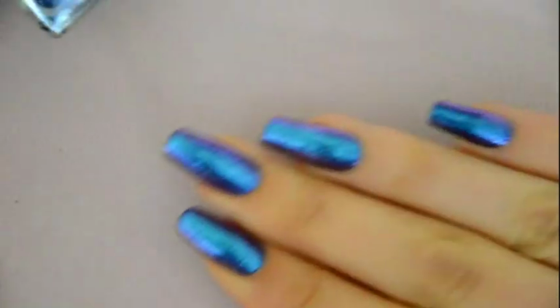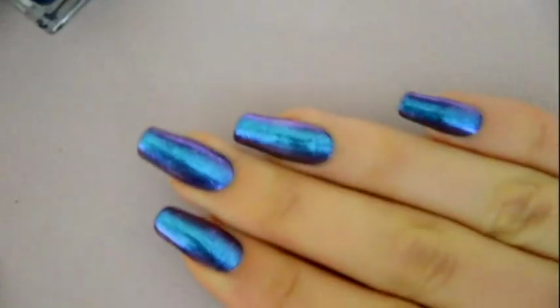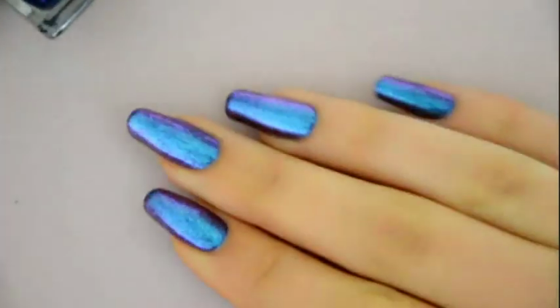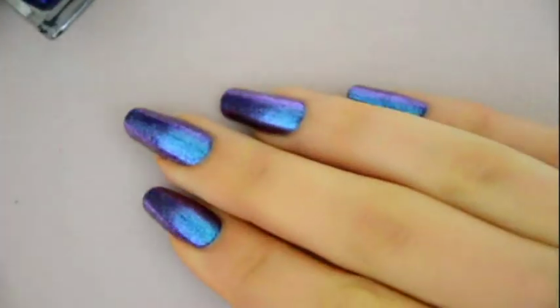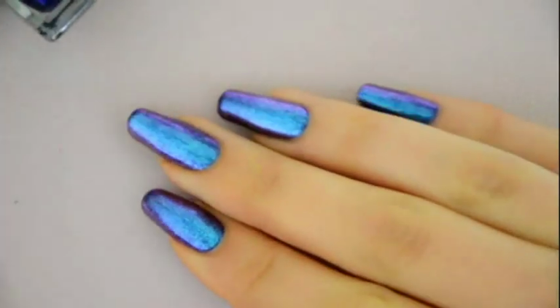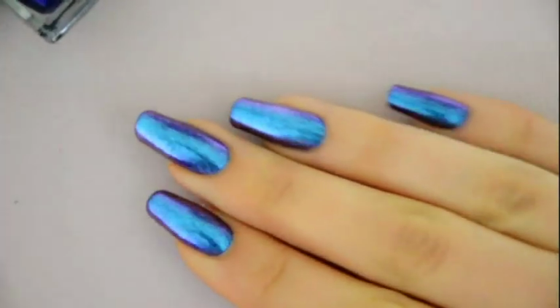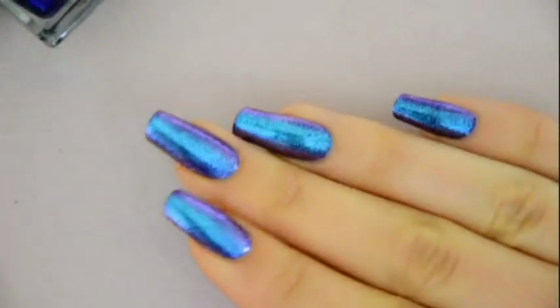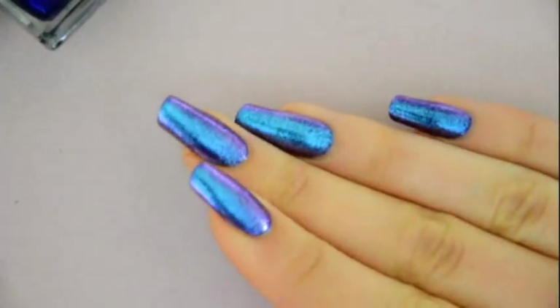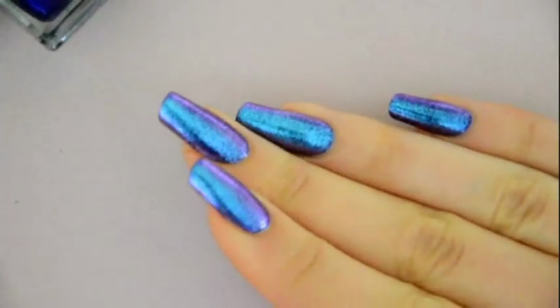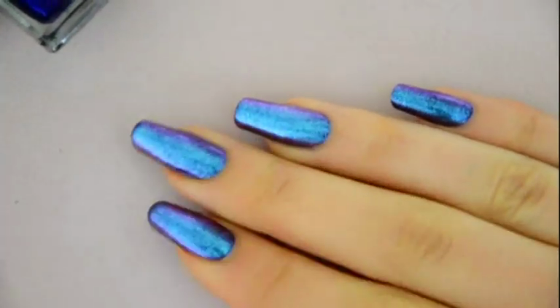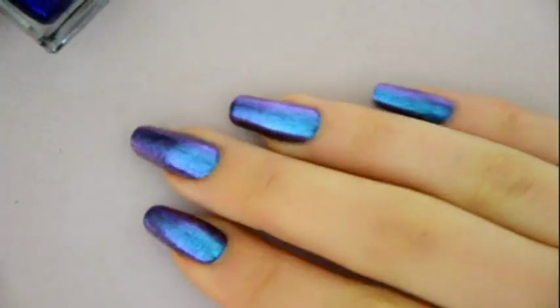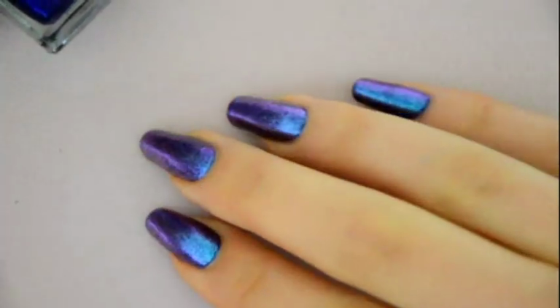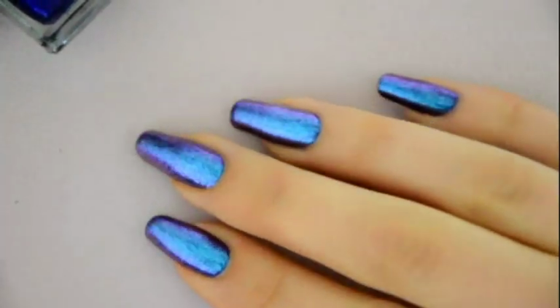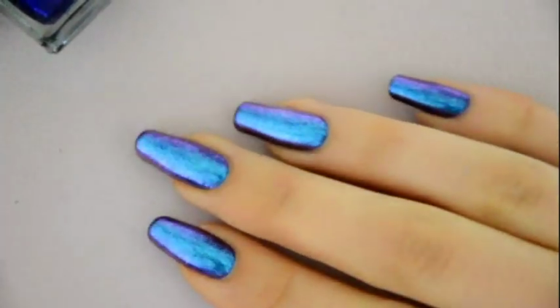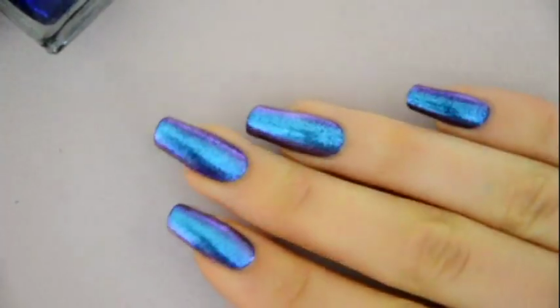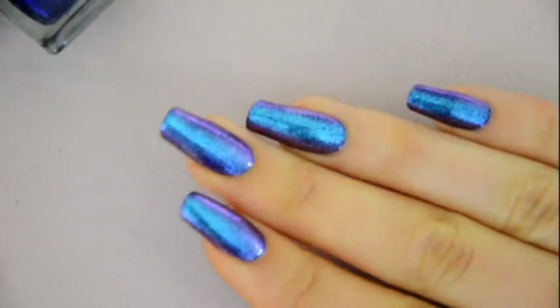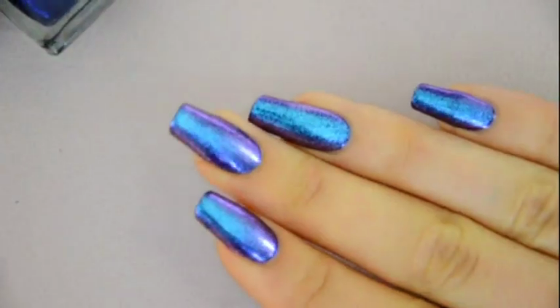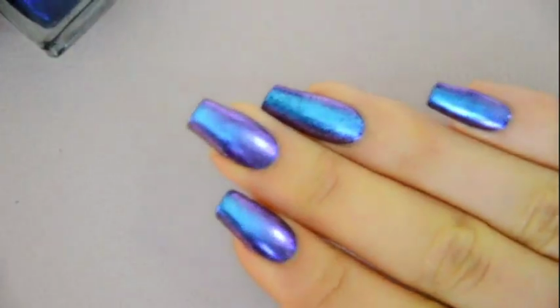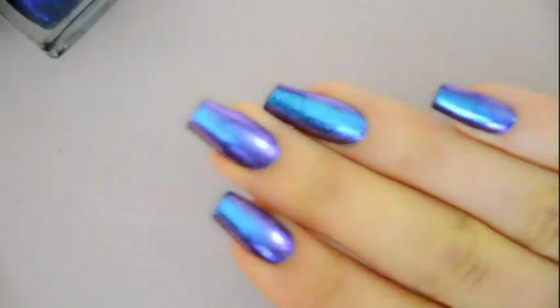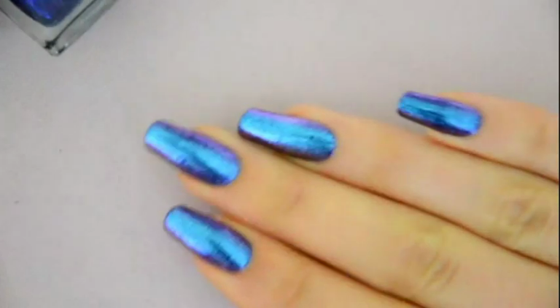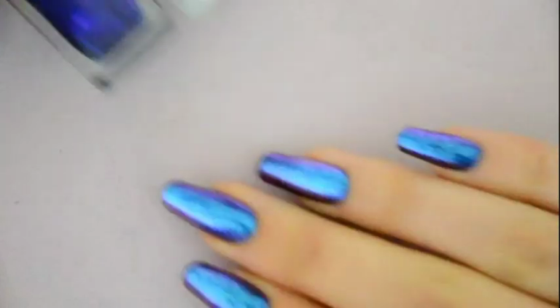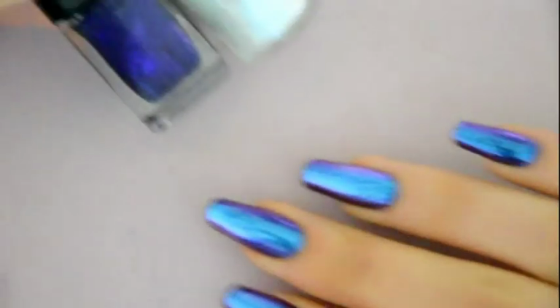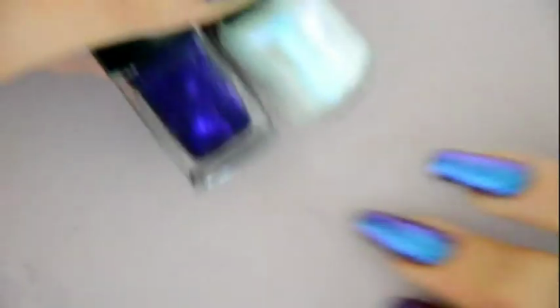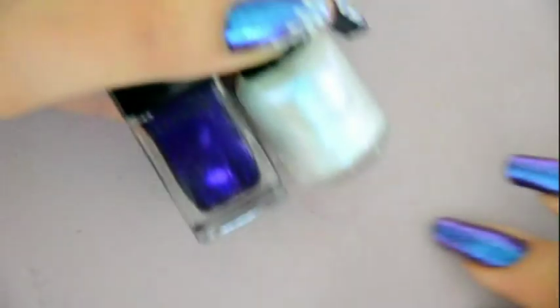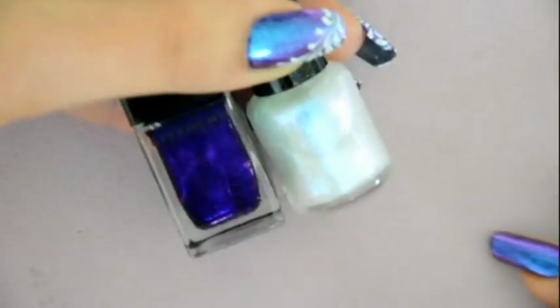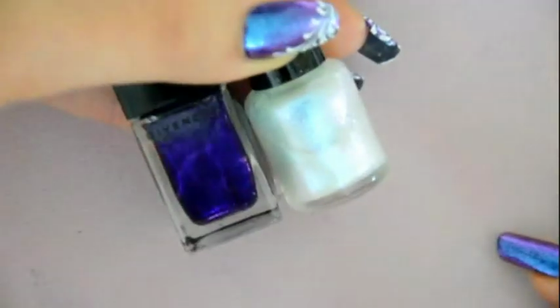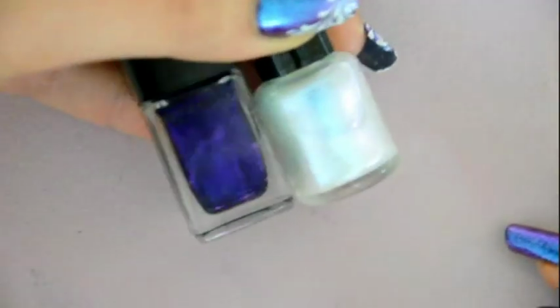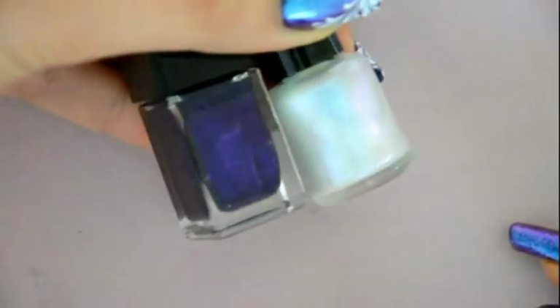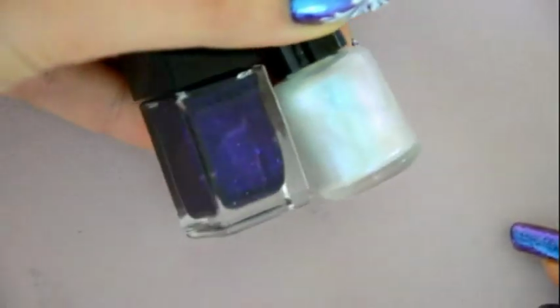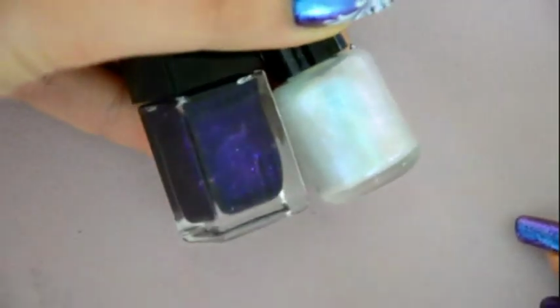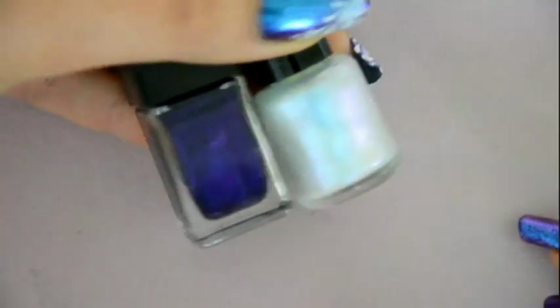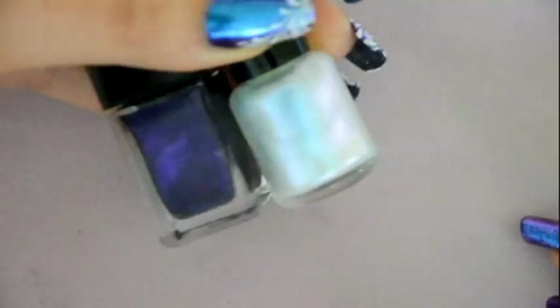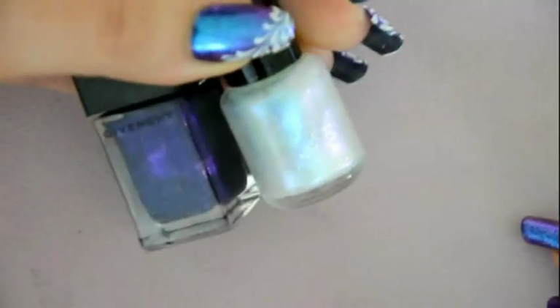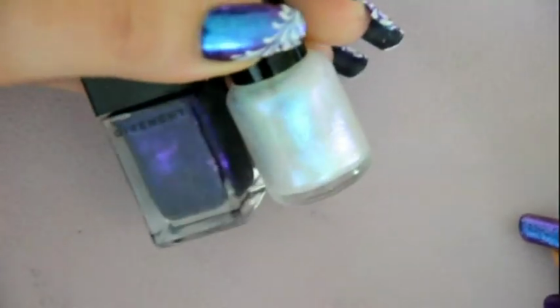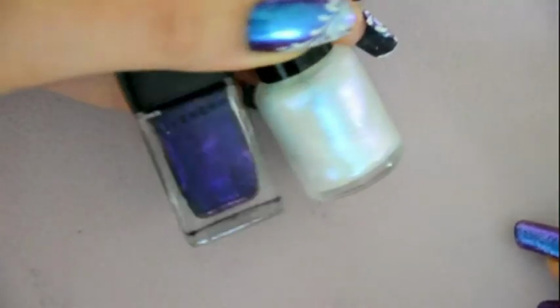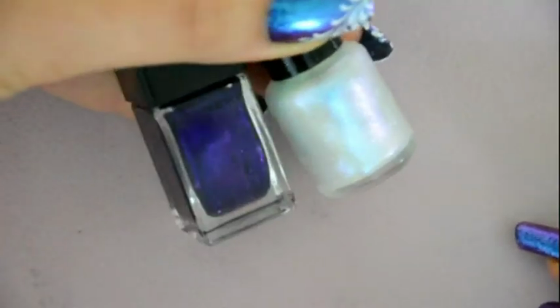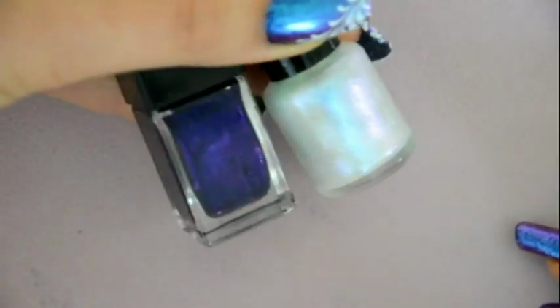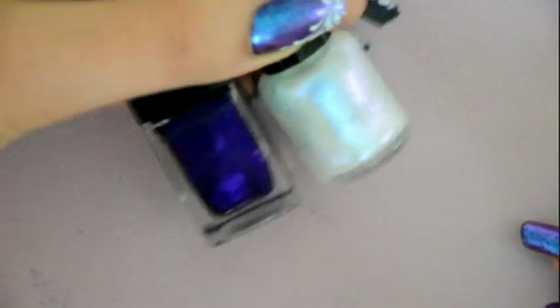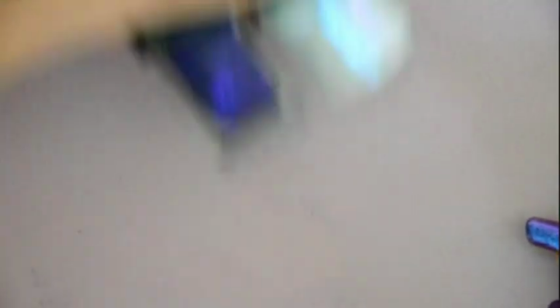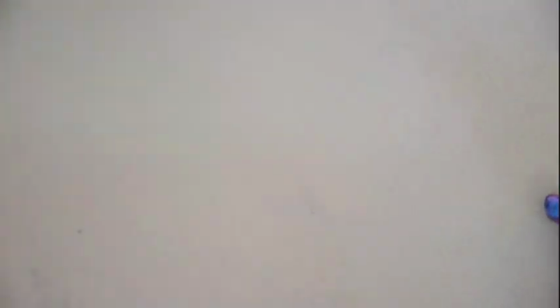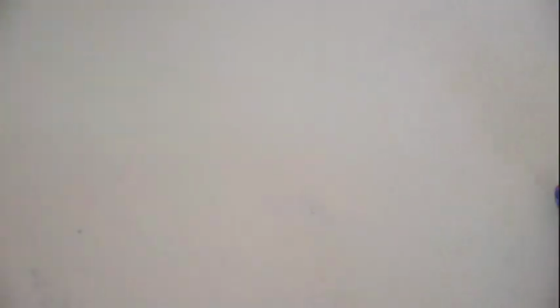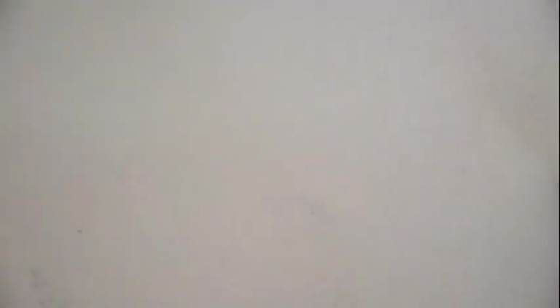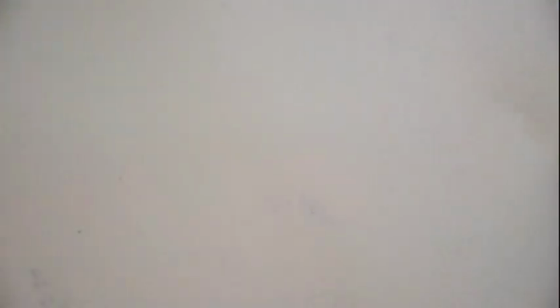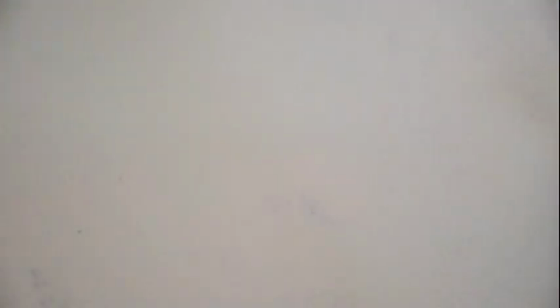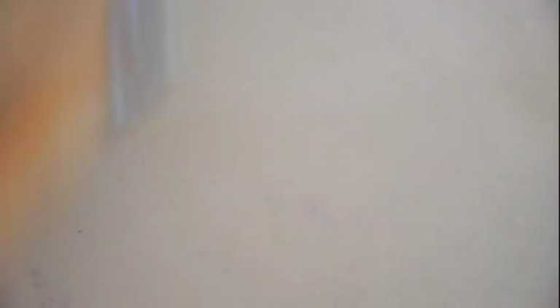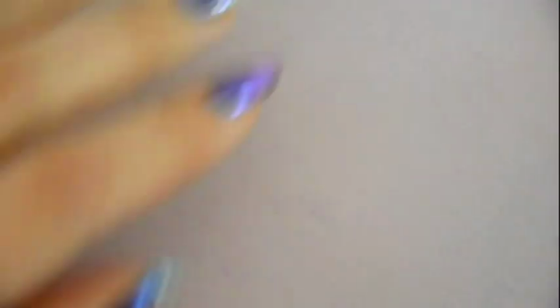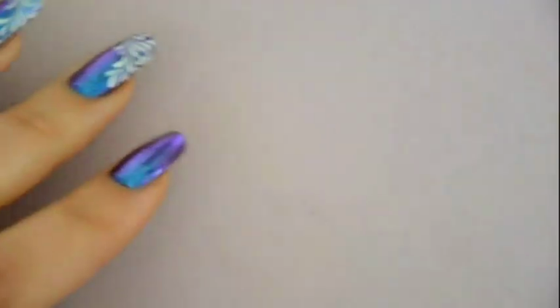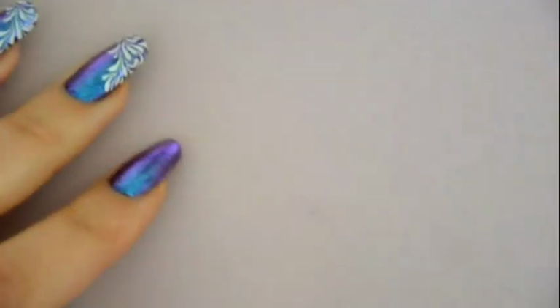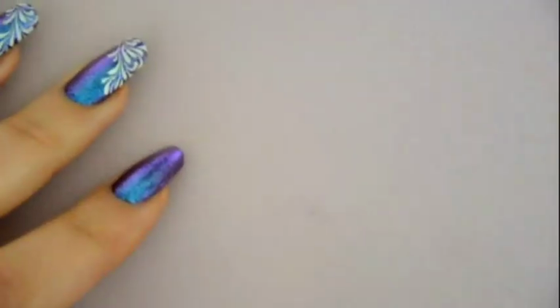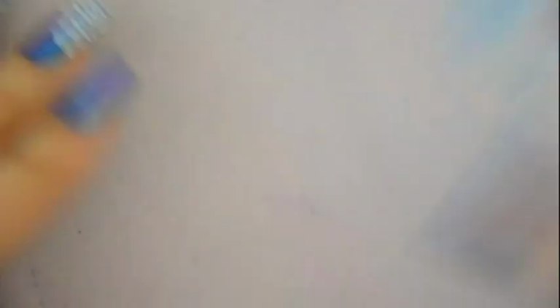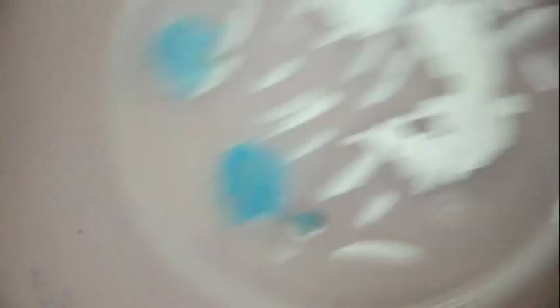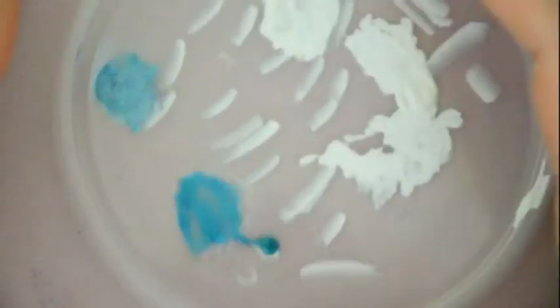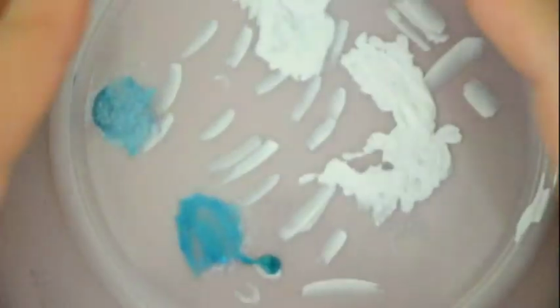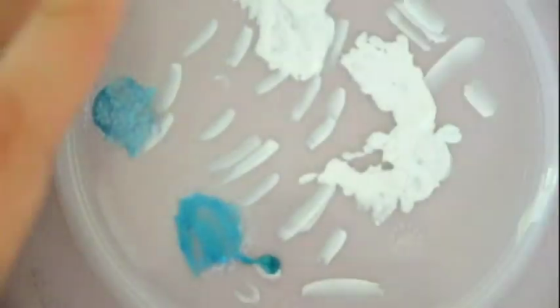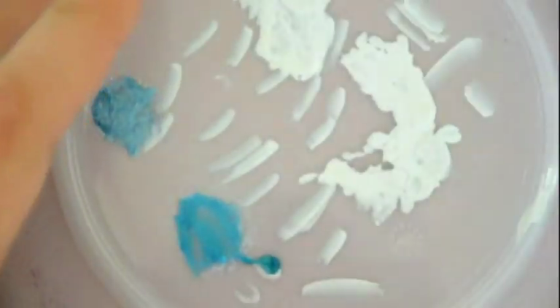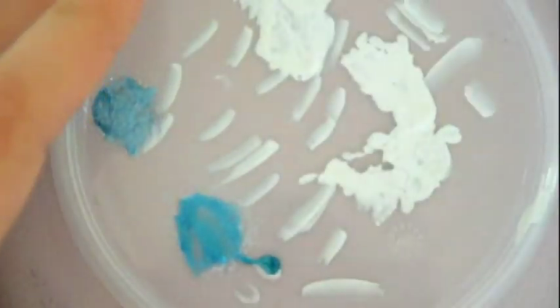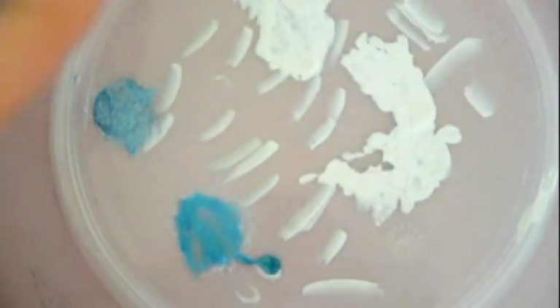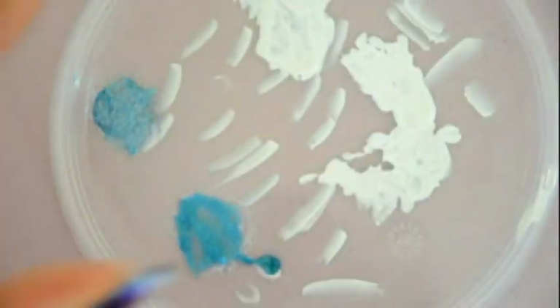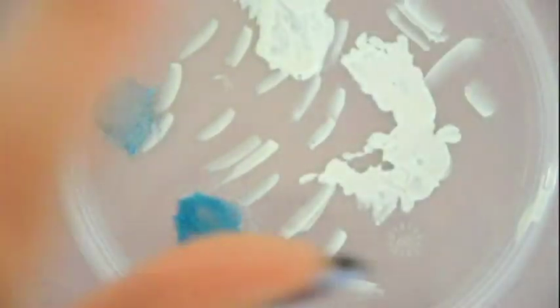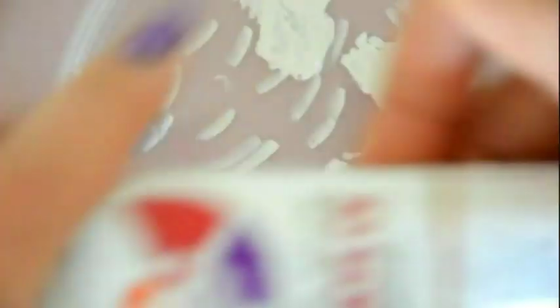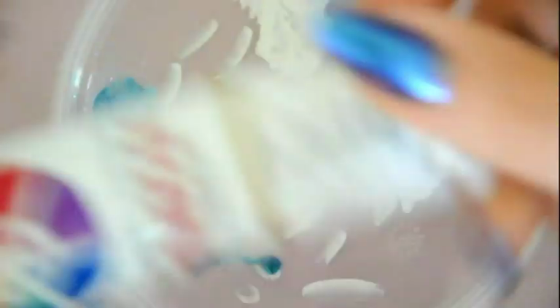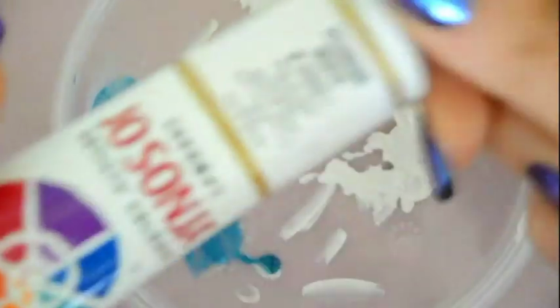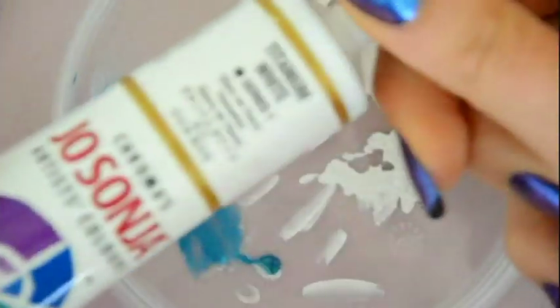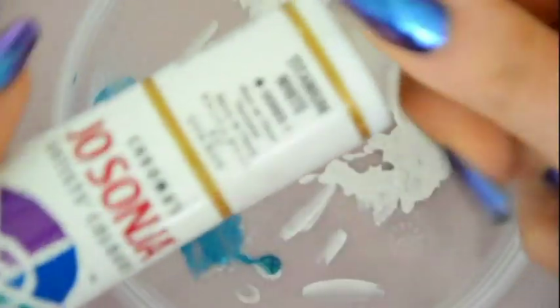Here's the base I've applied. First I've applied a dark purple base. Then I've applied the blue duochrome top coat.